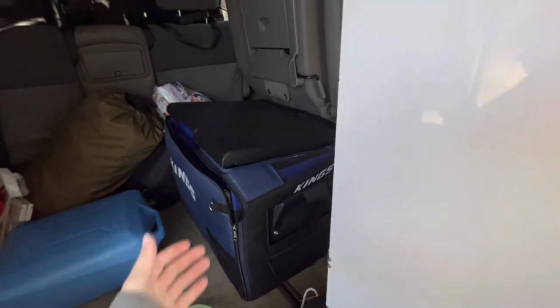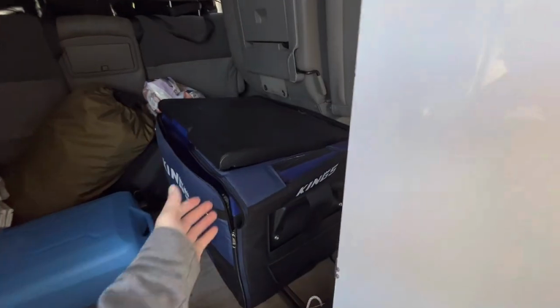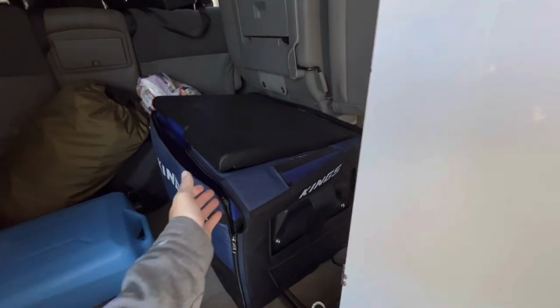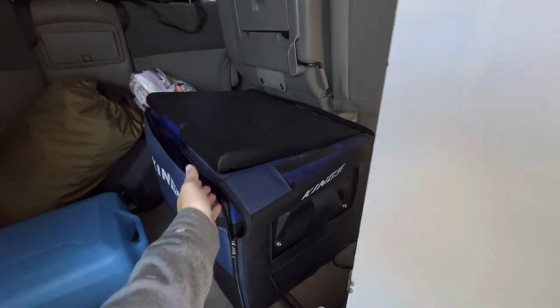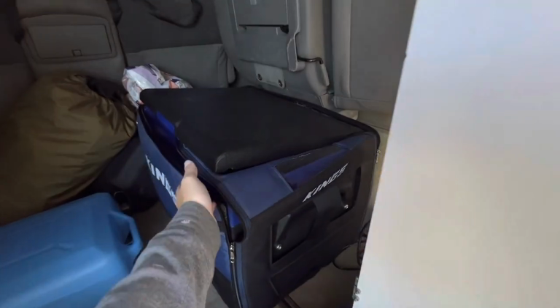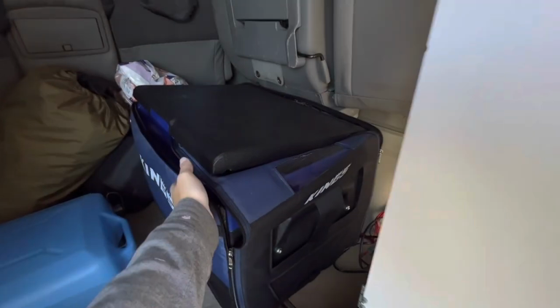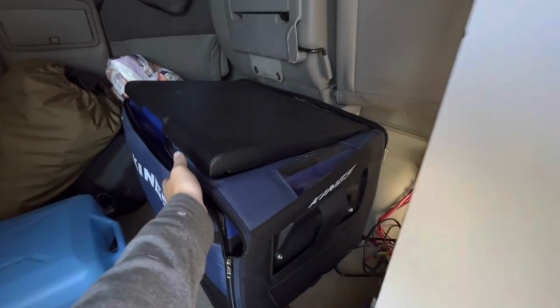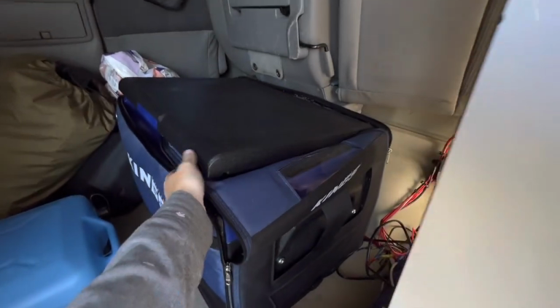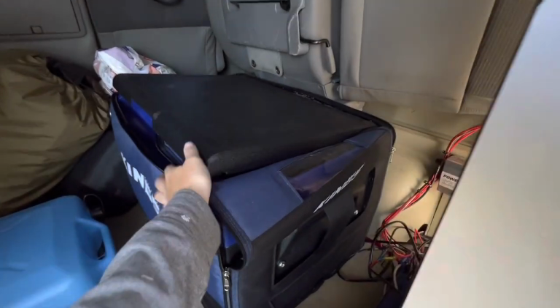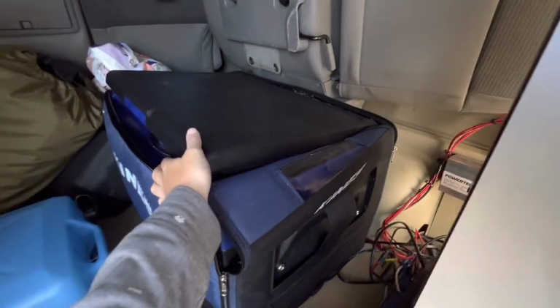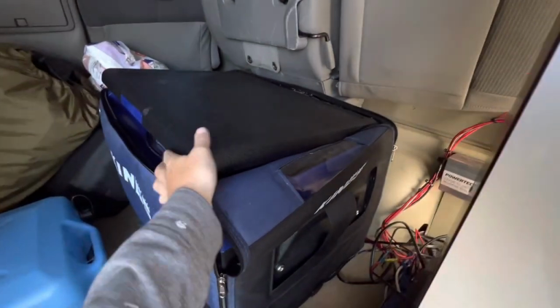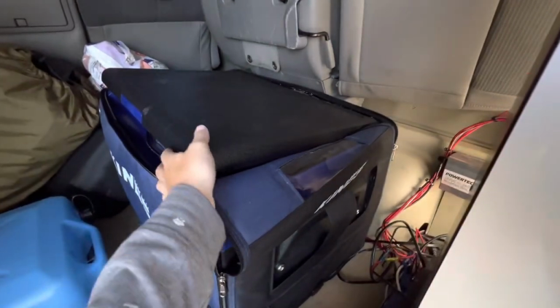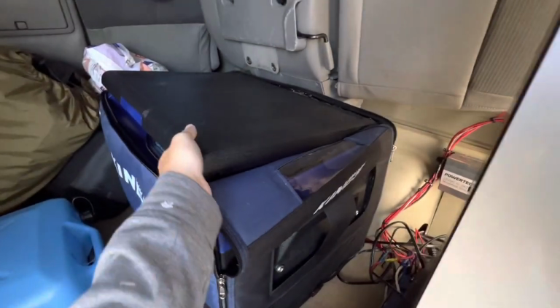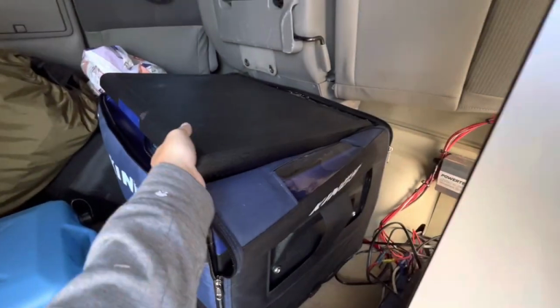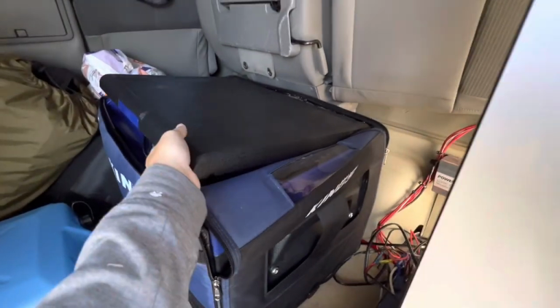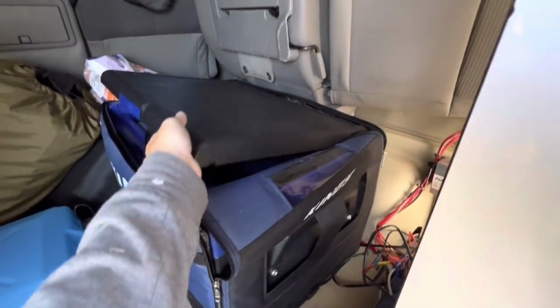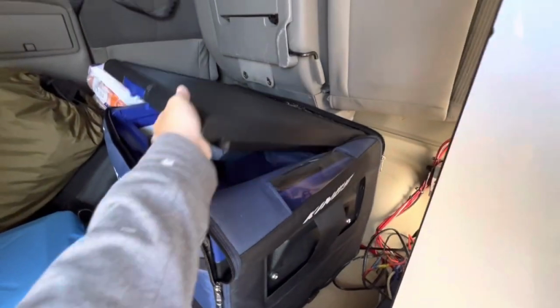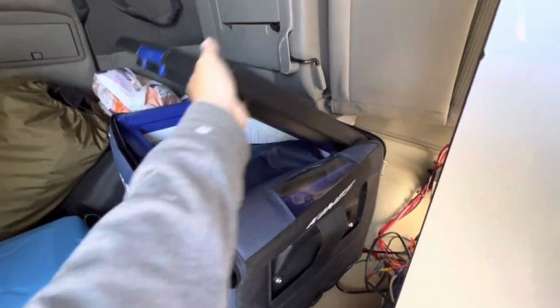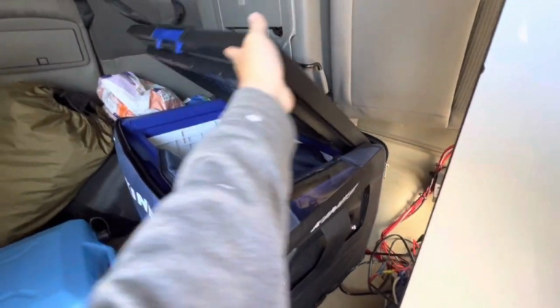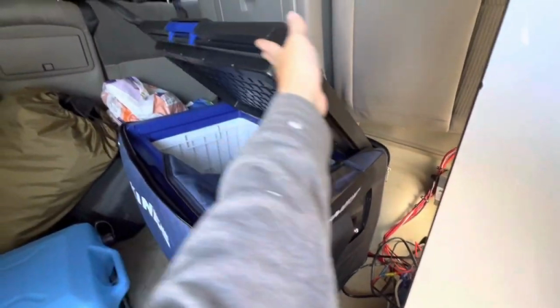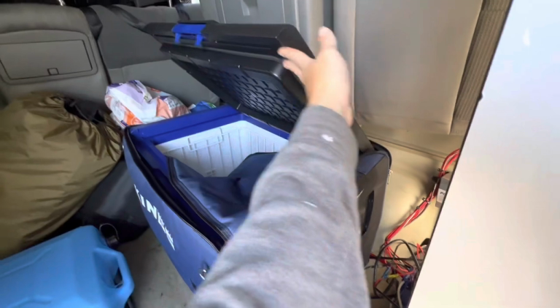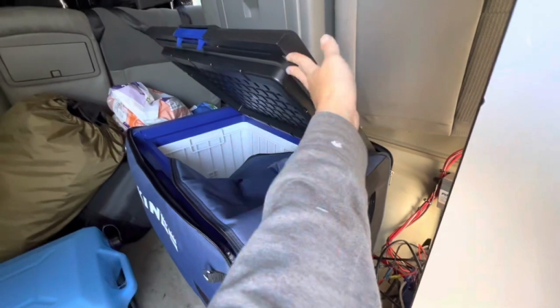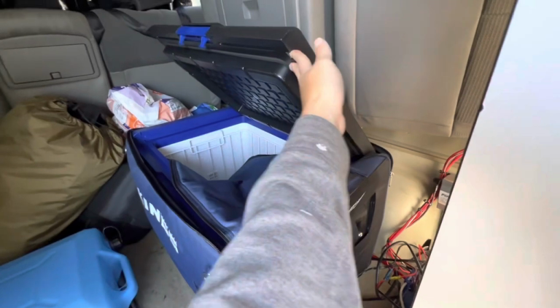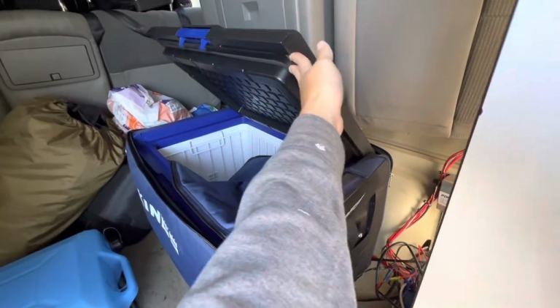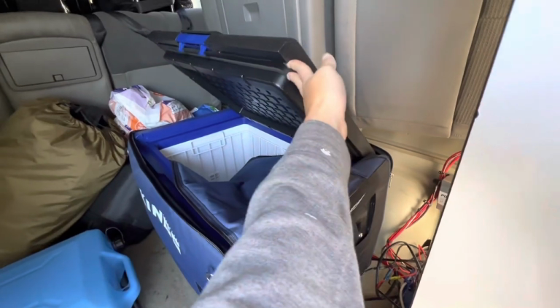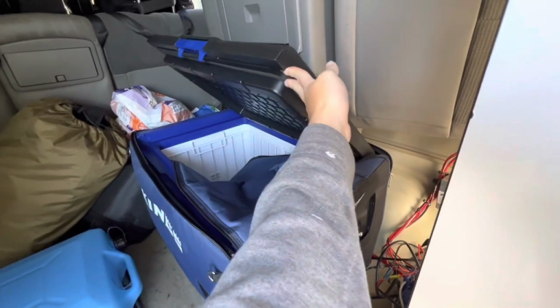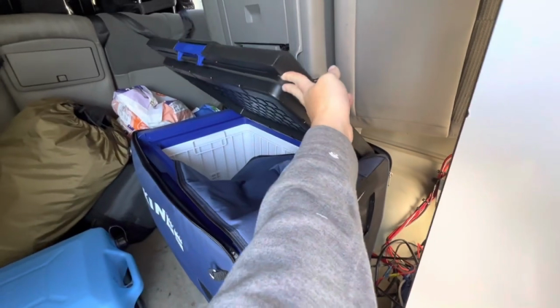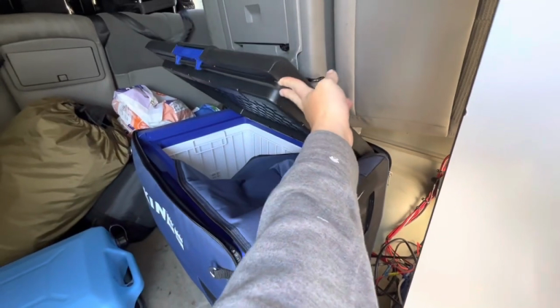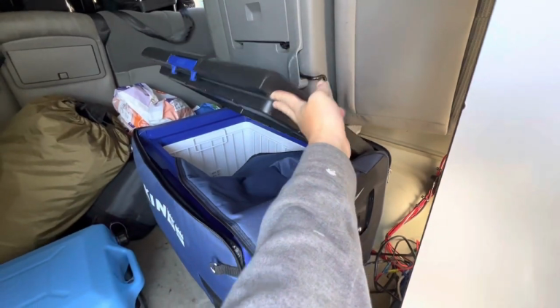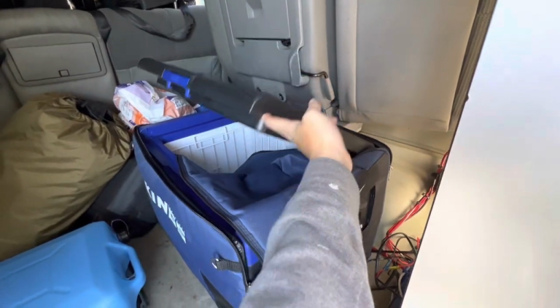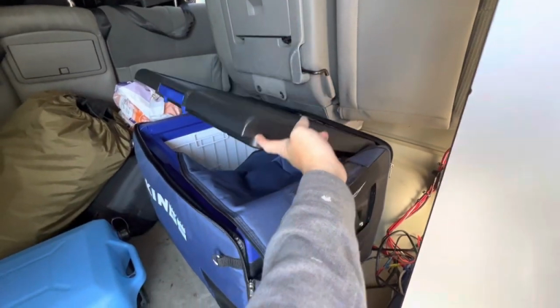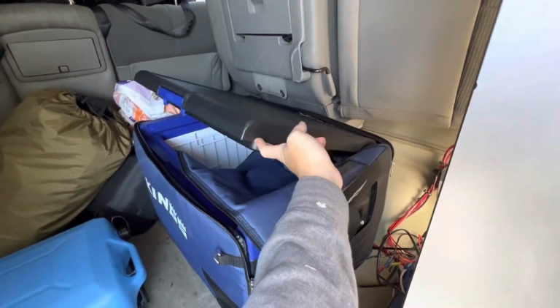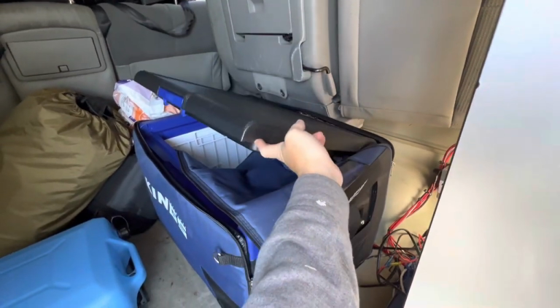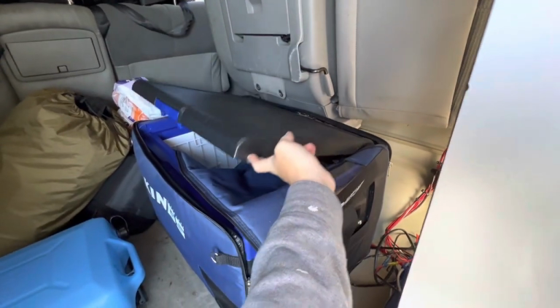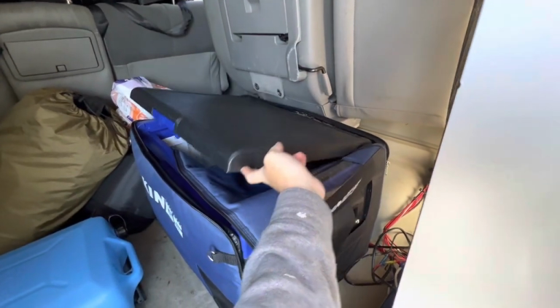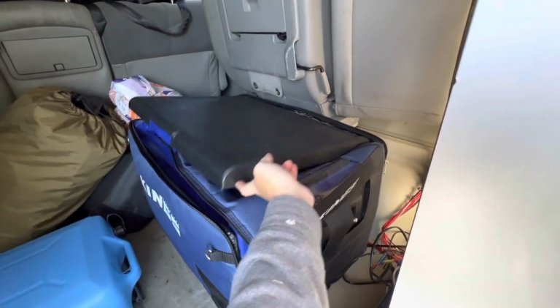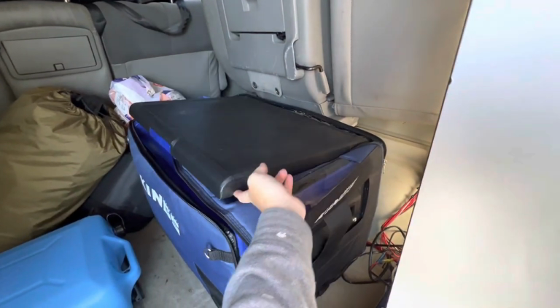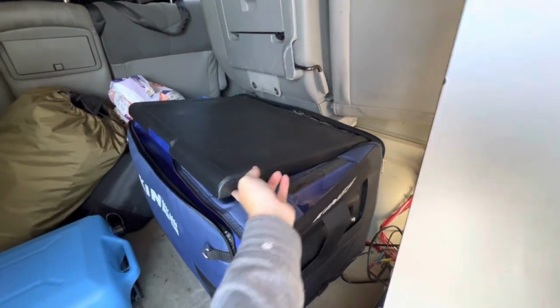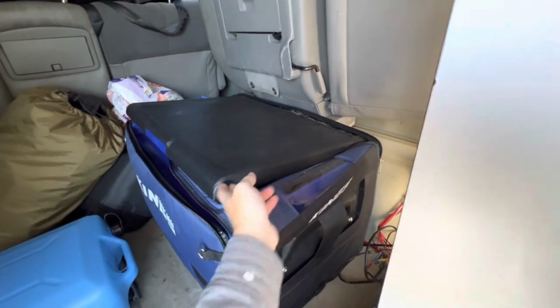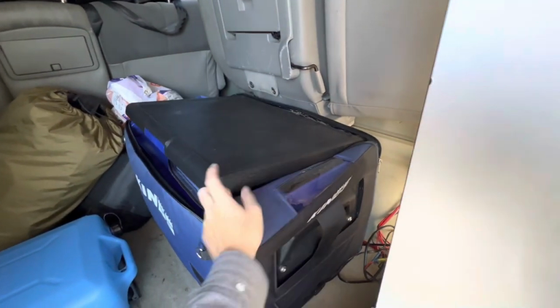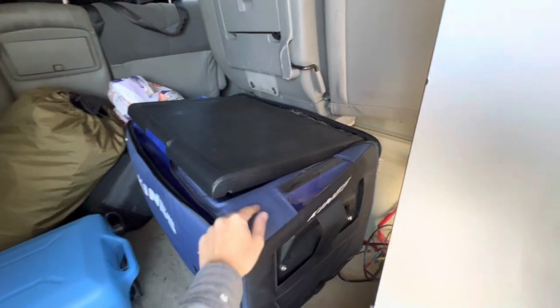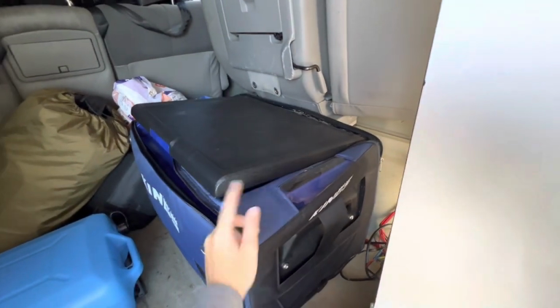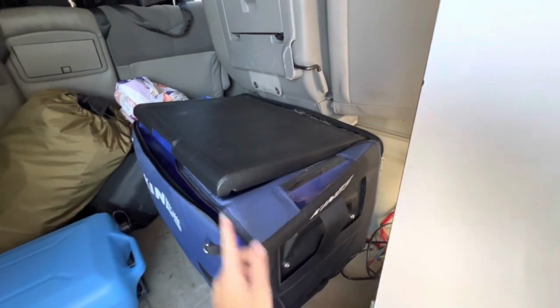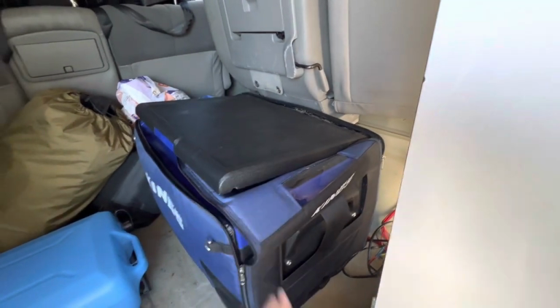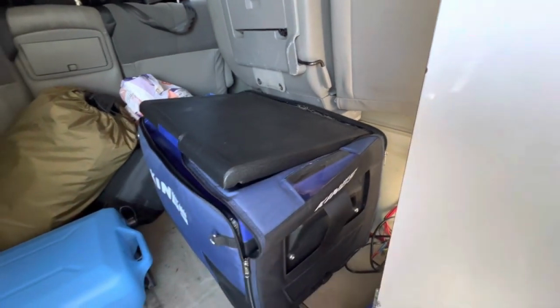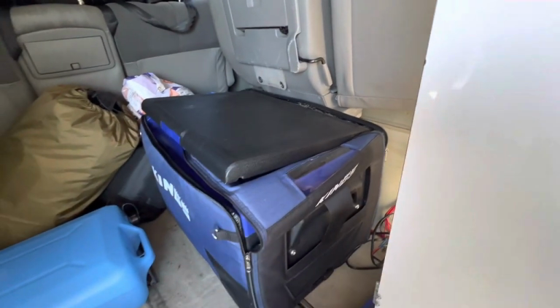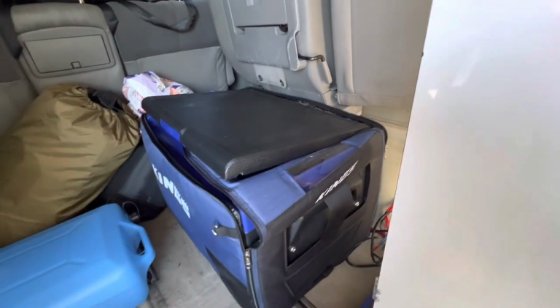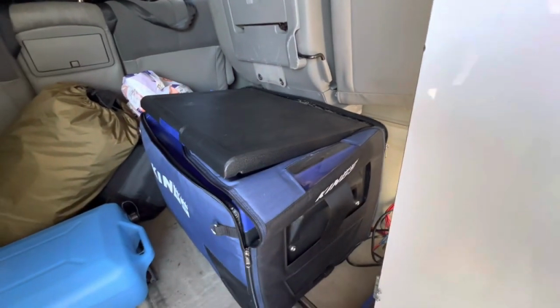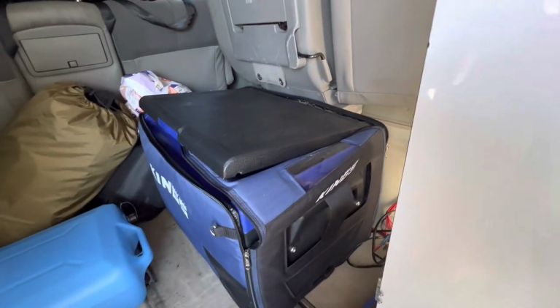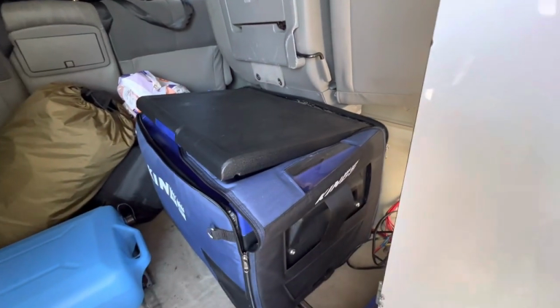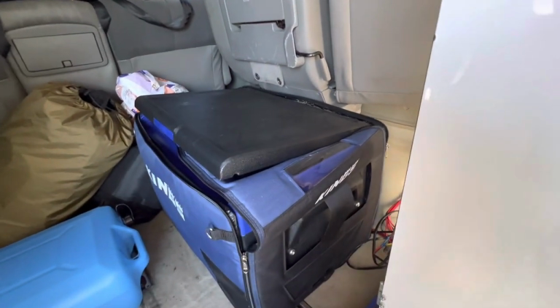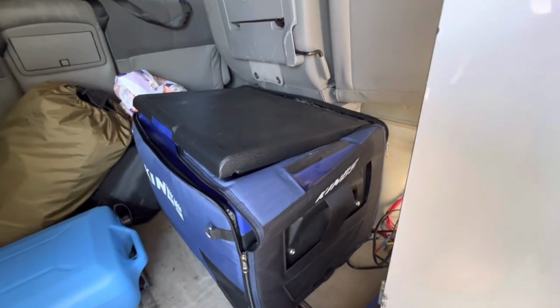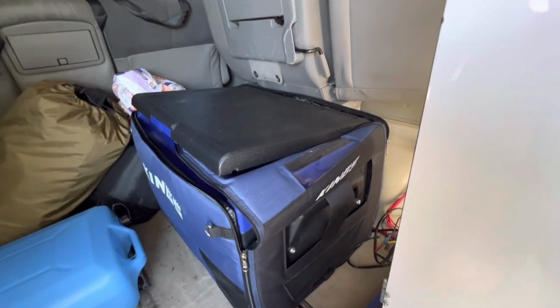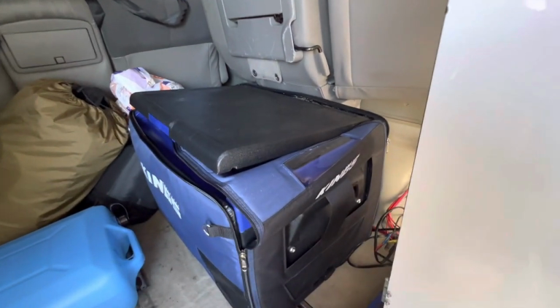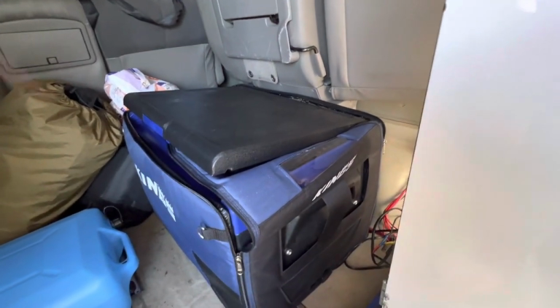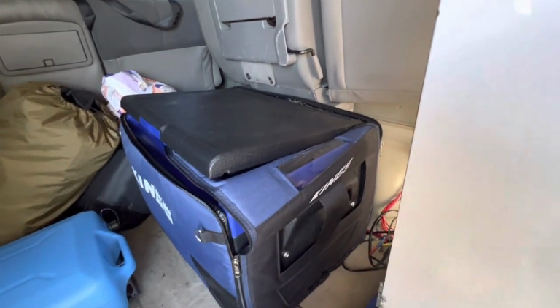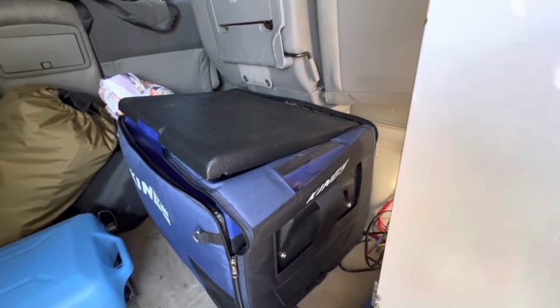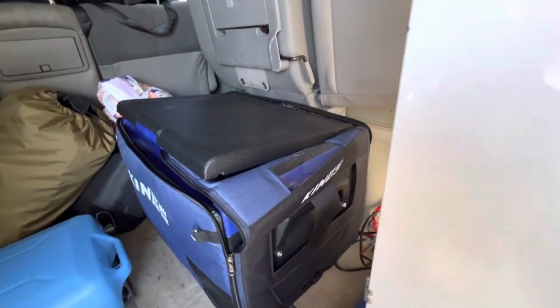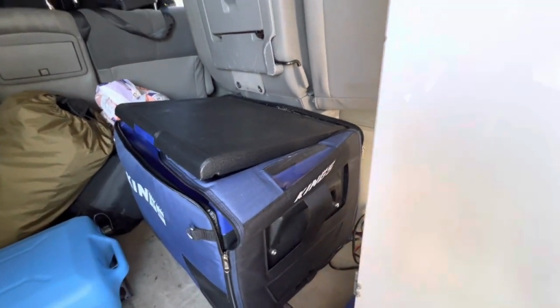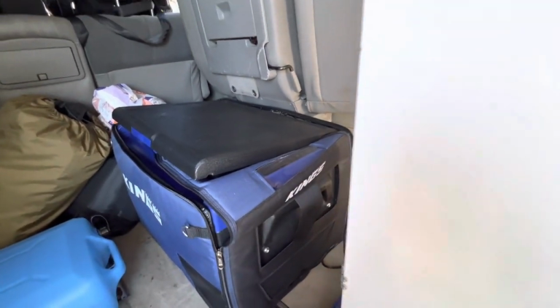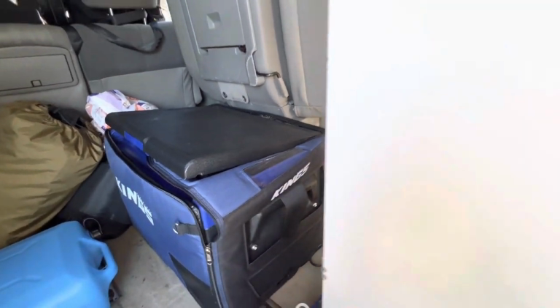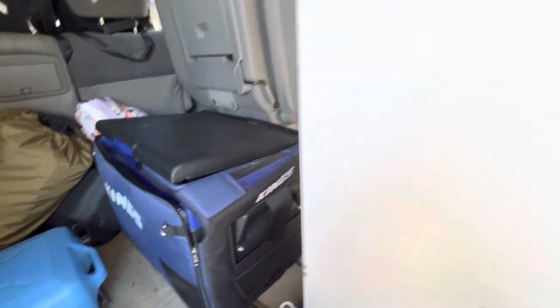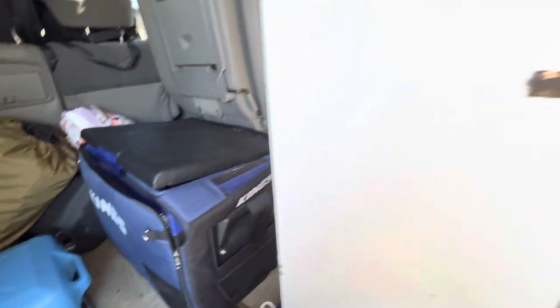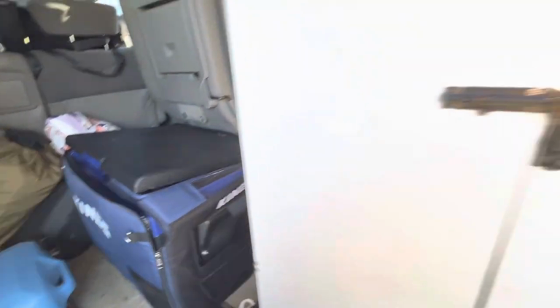Inside just here I've got my fridge. I've just got the bag sitting in there so it doesn't go mouldy while it sits in the car when it's not on.